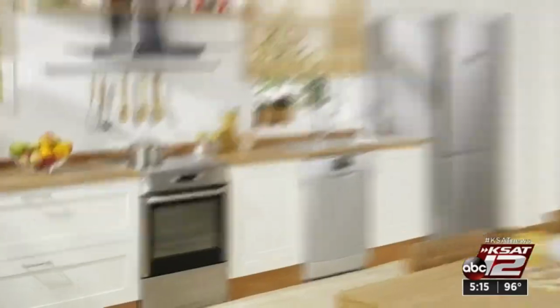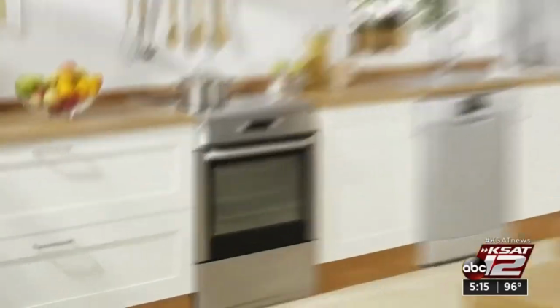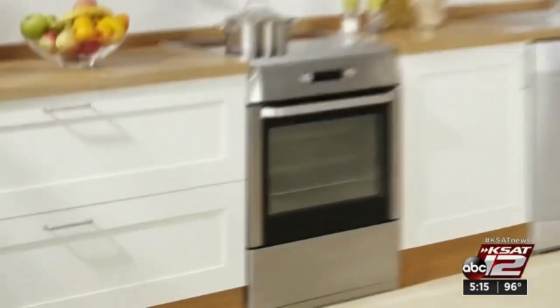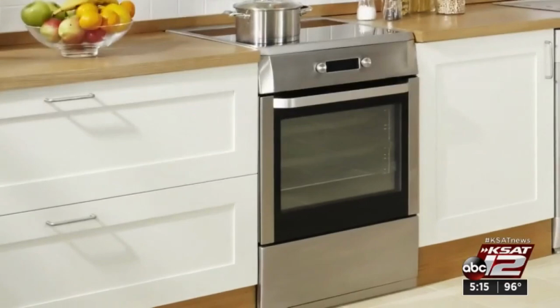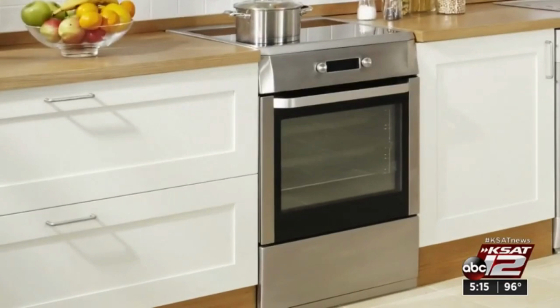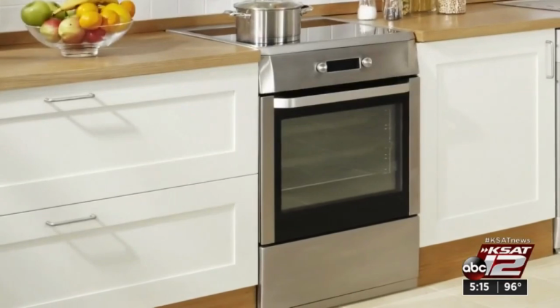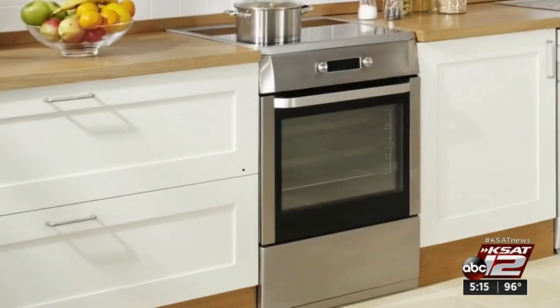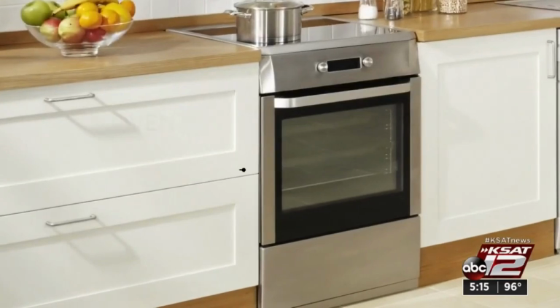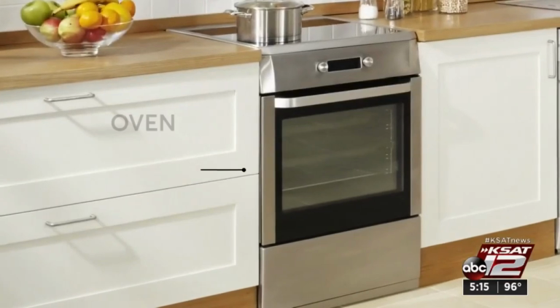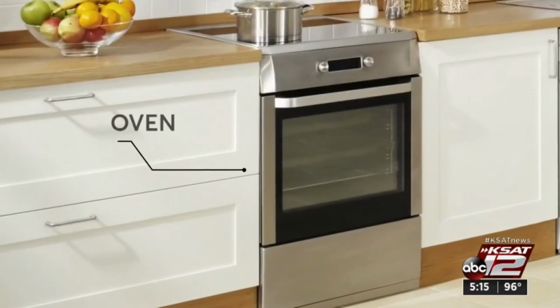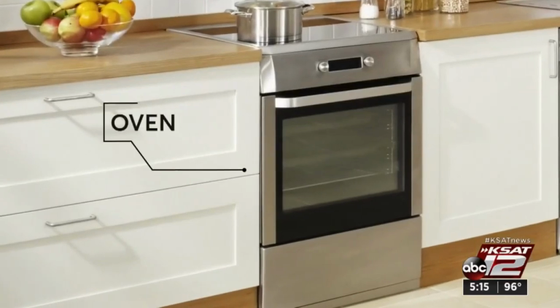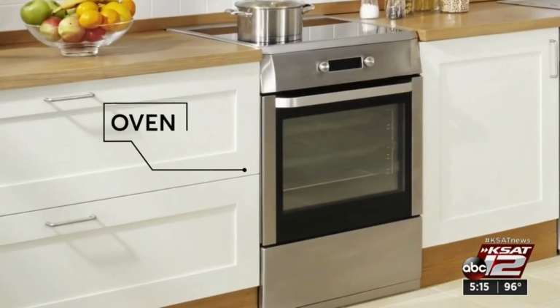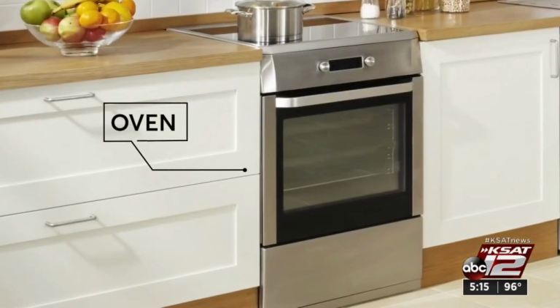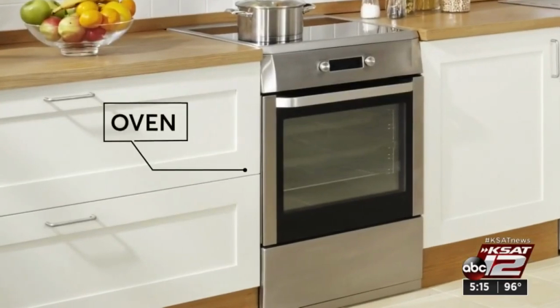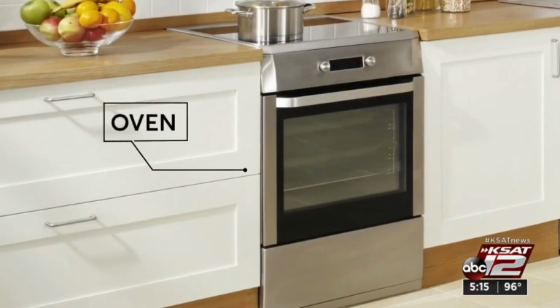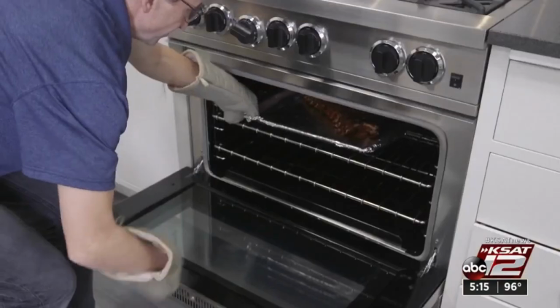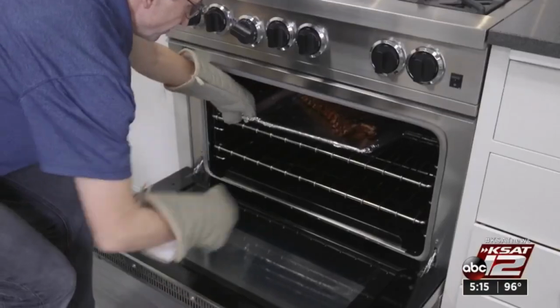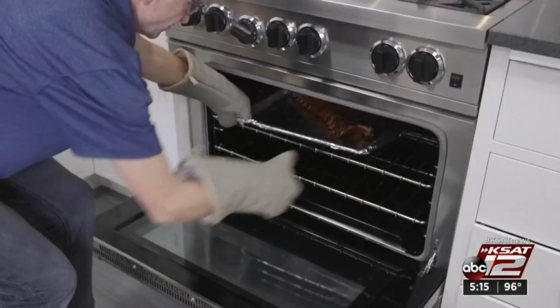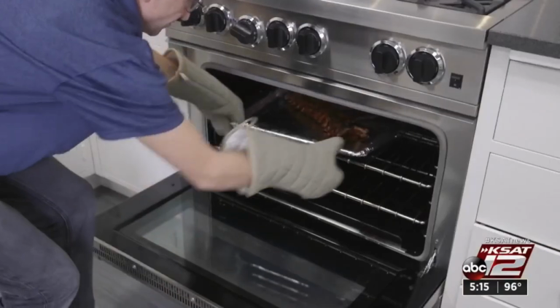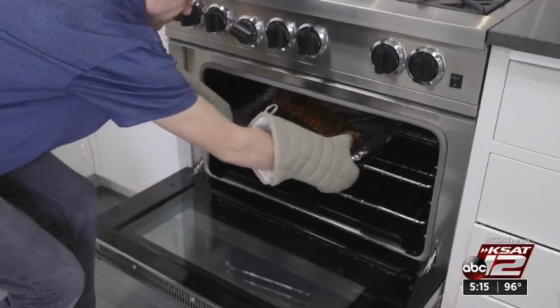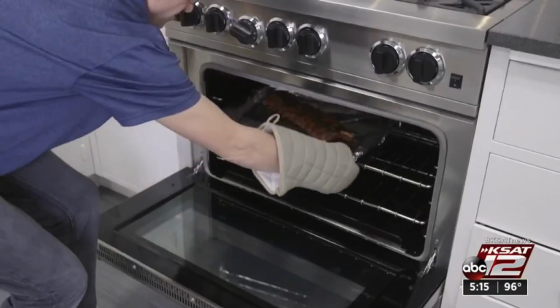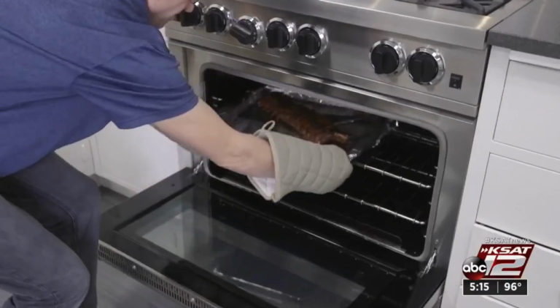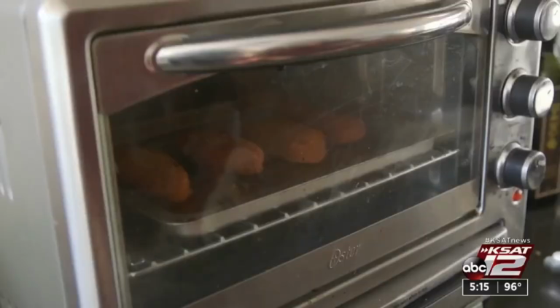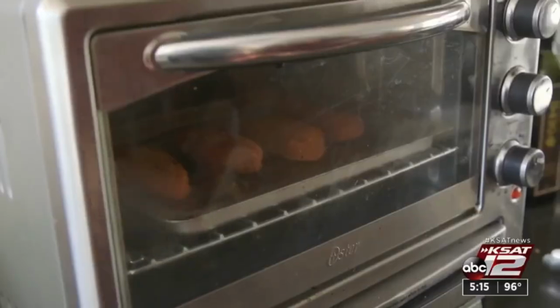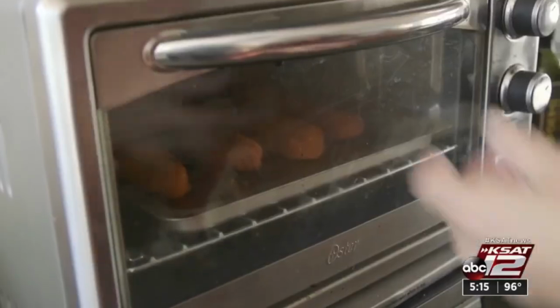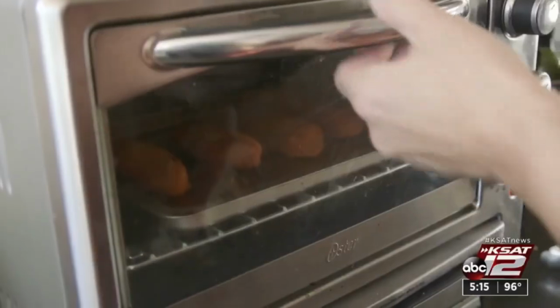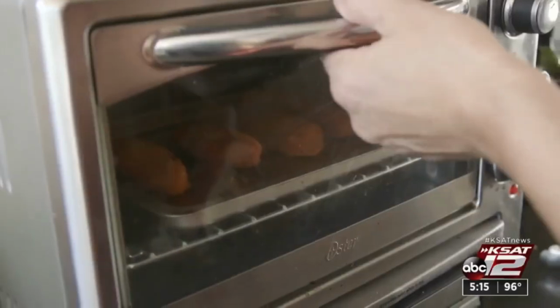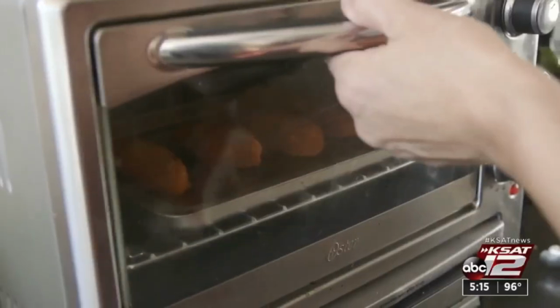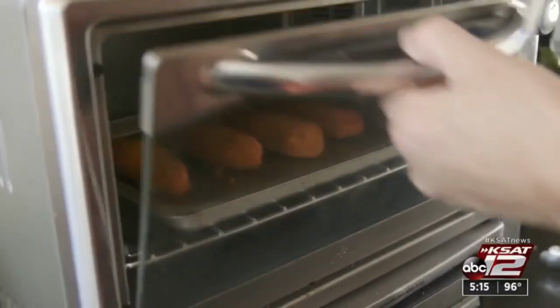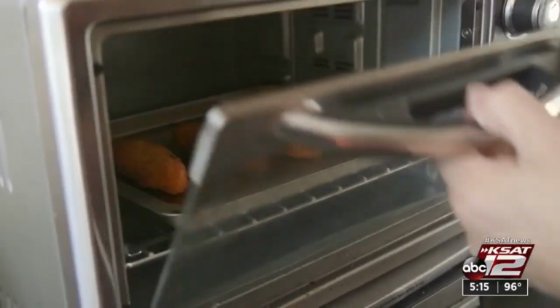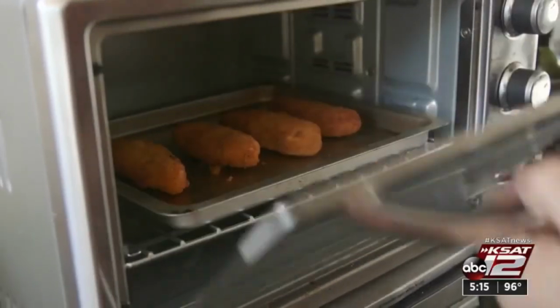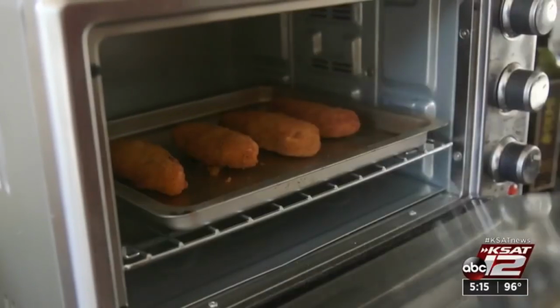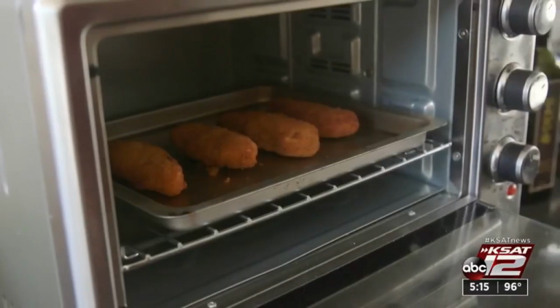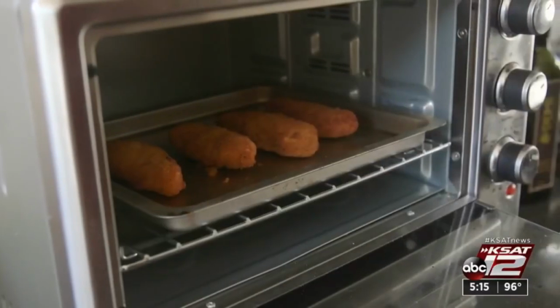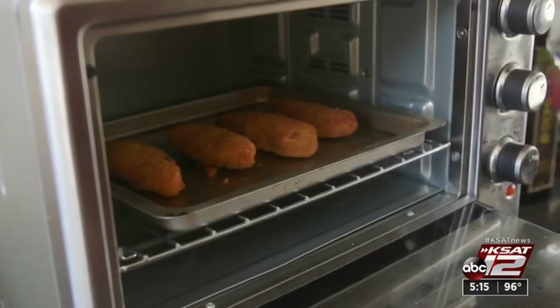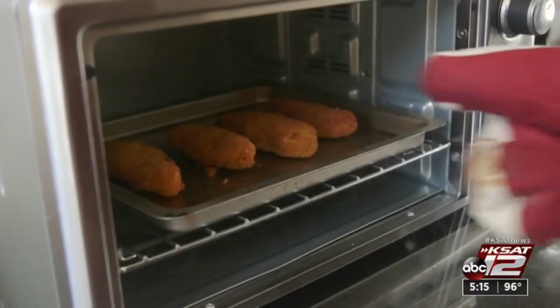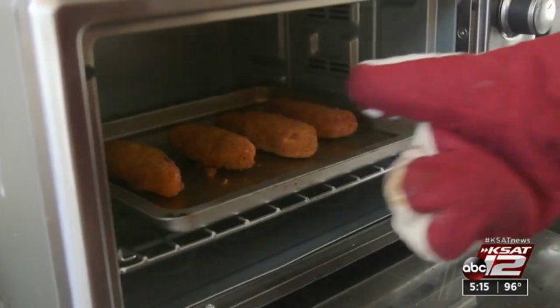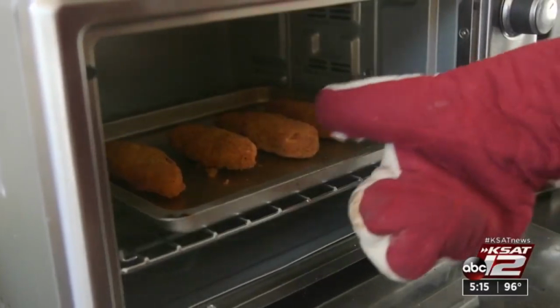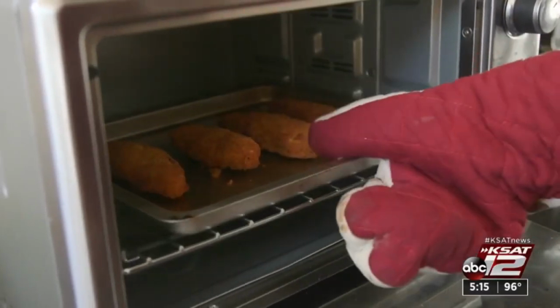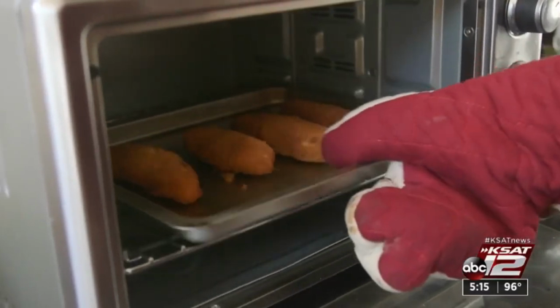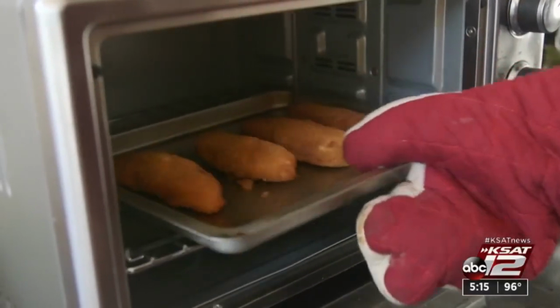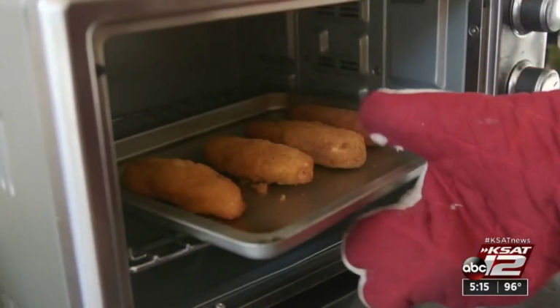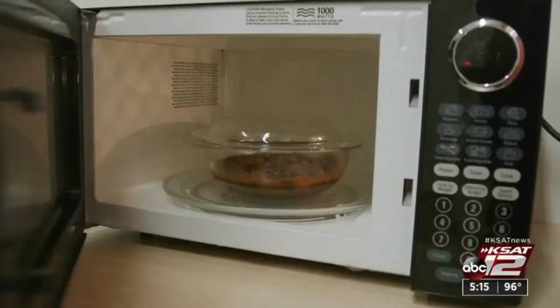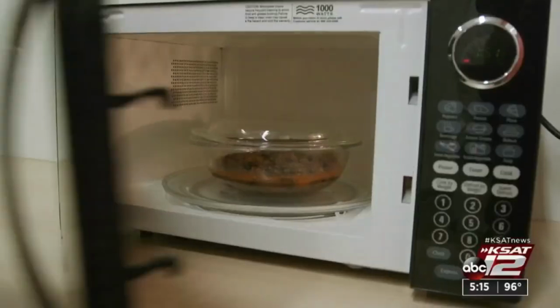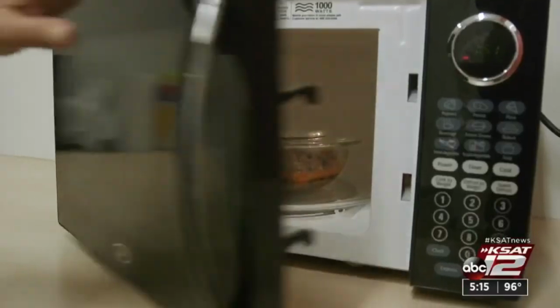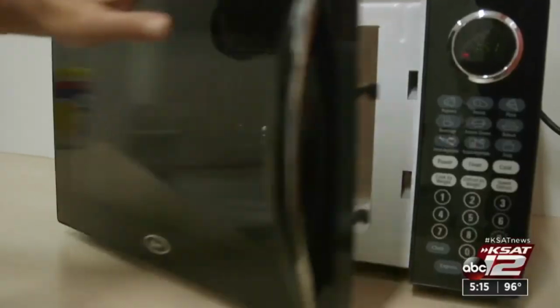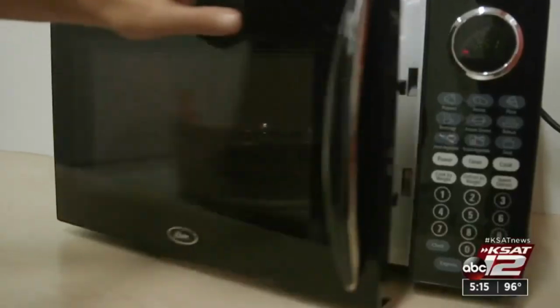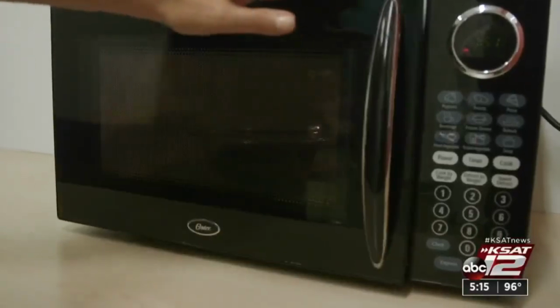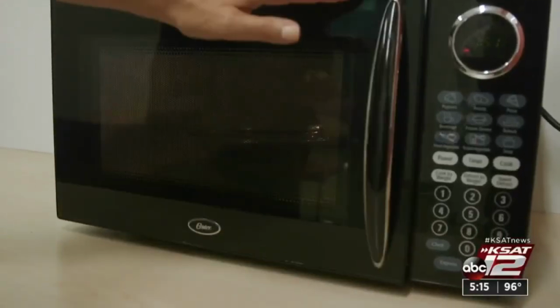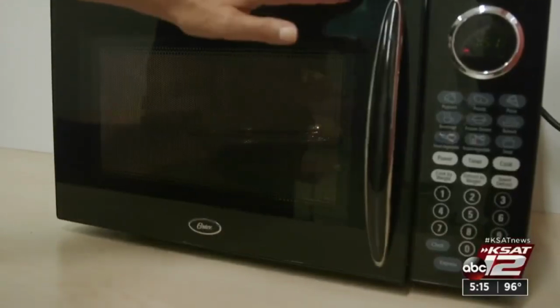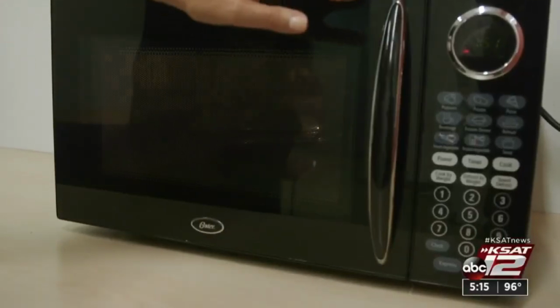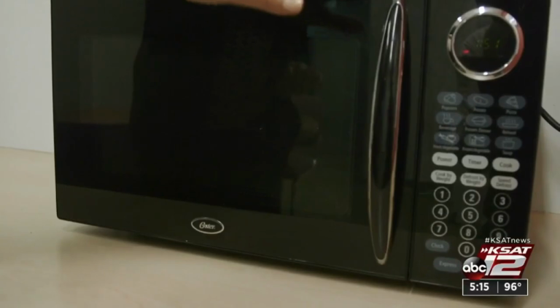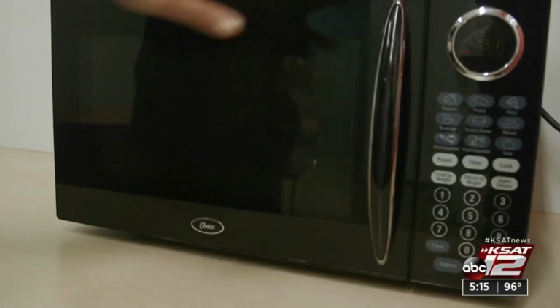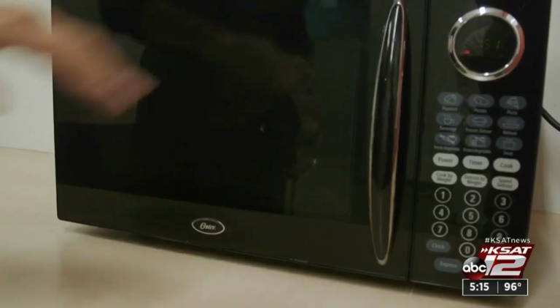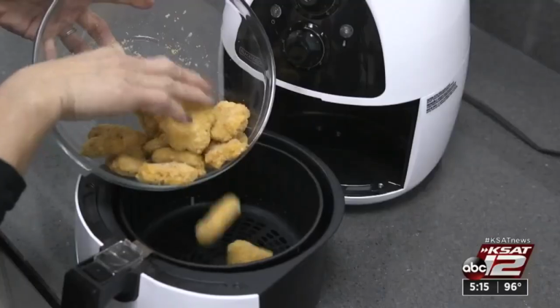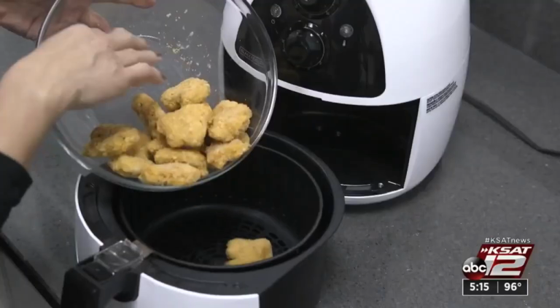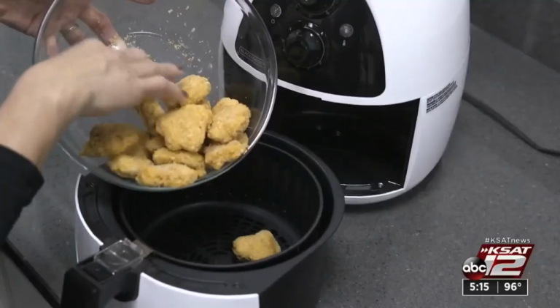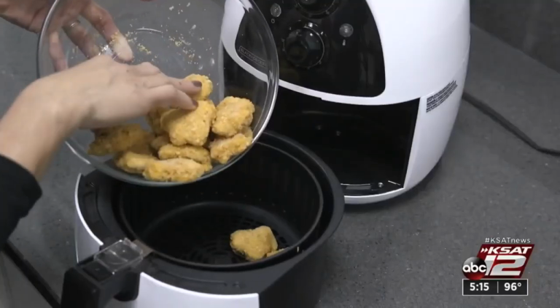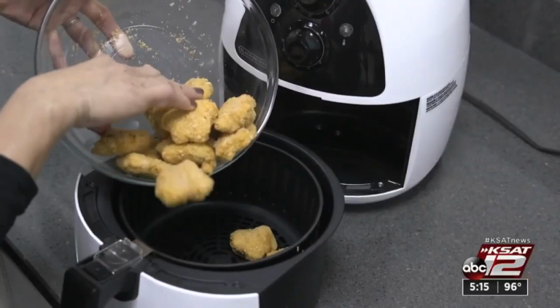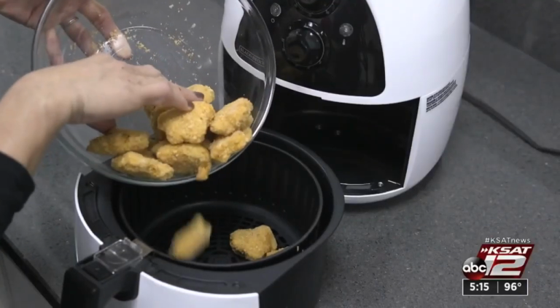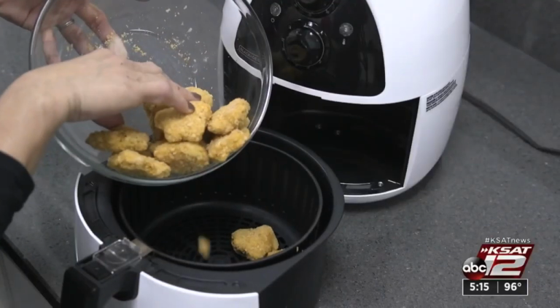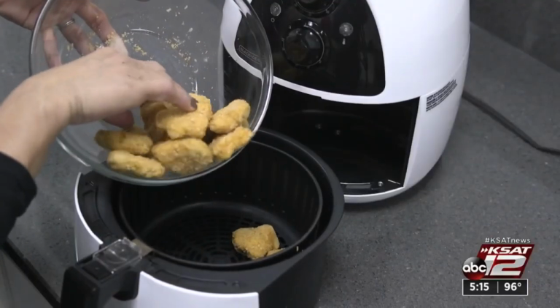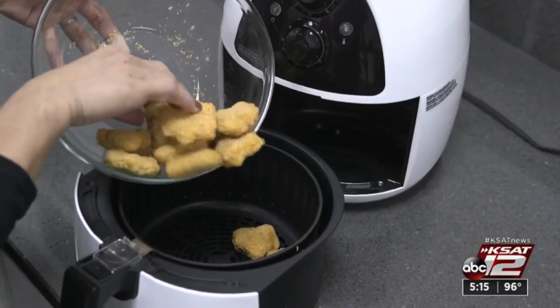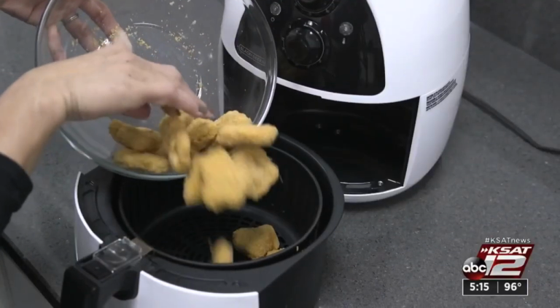Next, your oven. For smaller meals, use the toaster oven, microwave, or air fryer instead. Those use less energy.